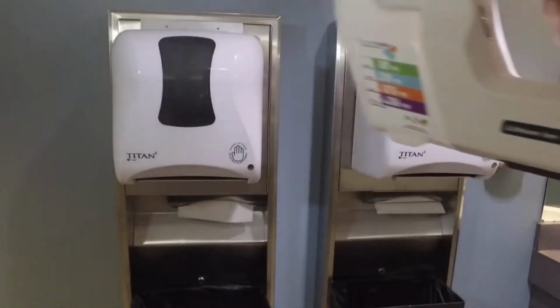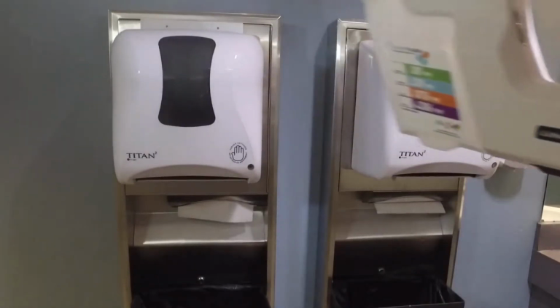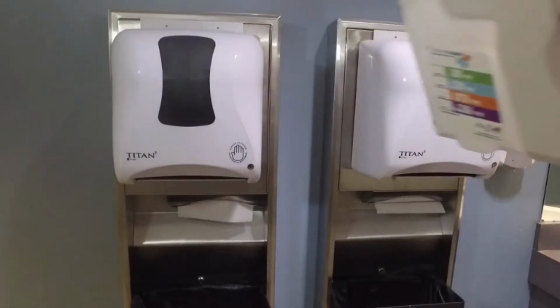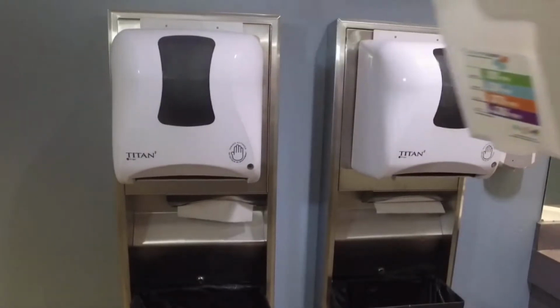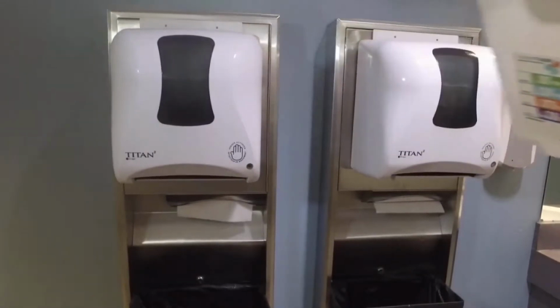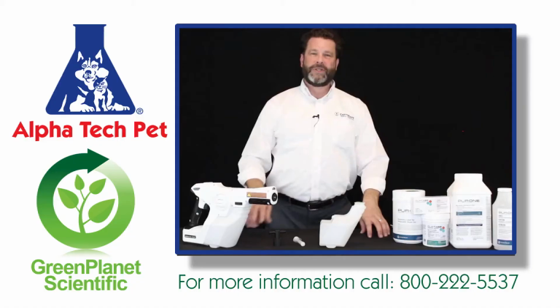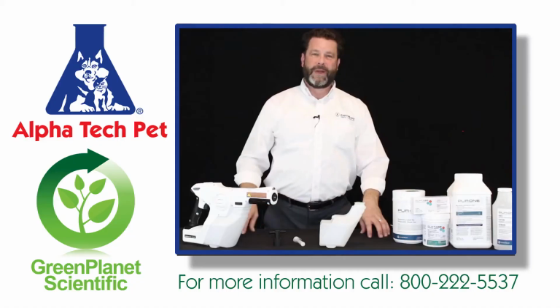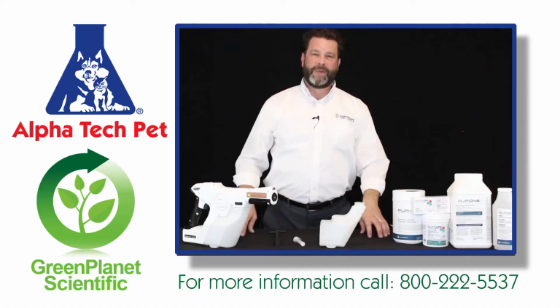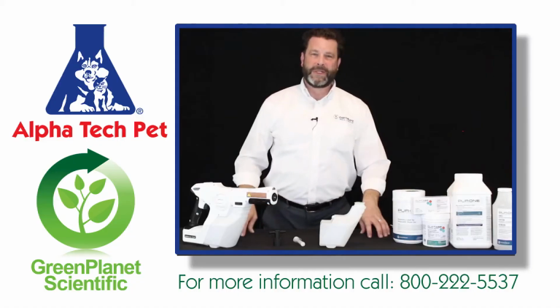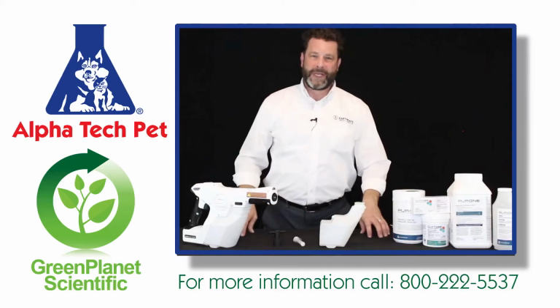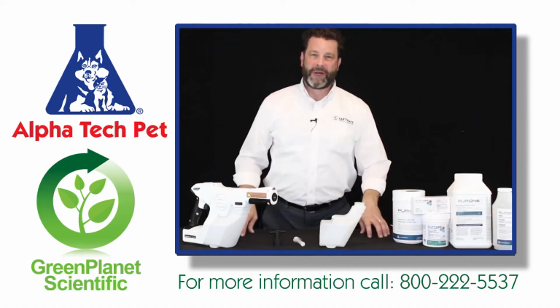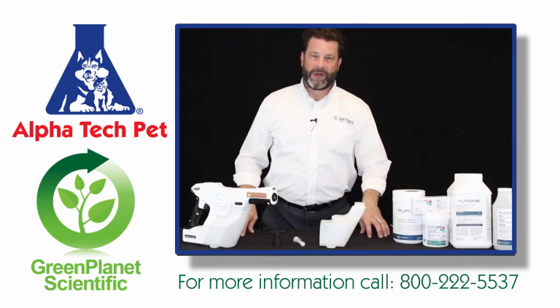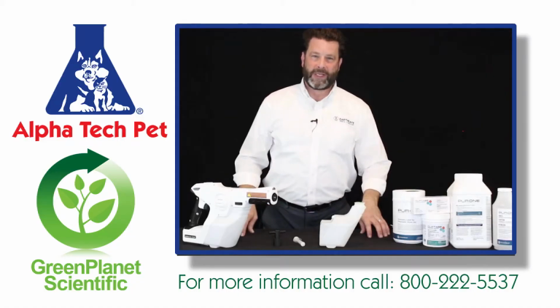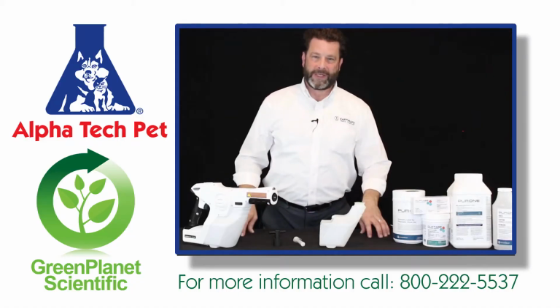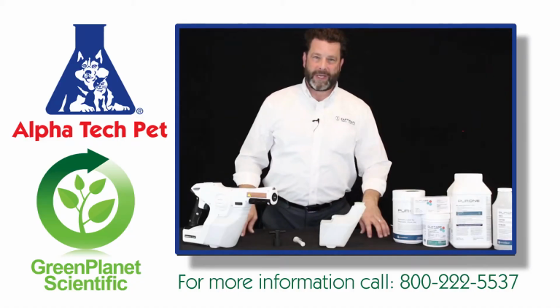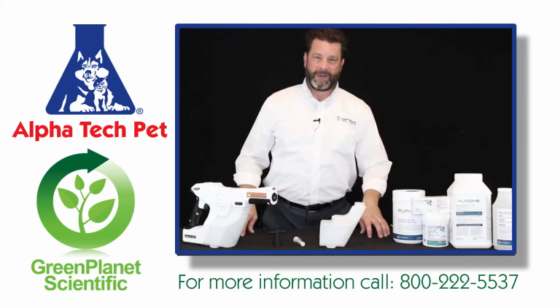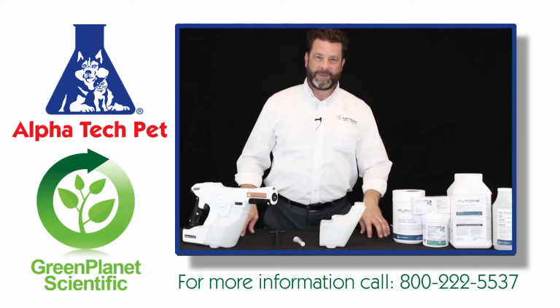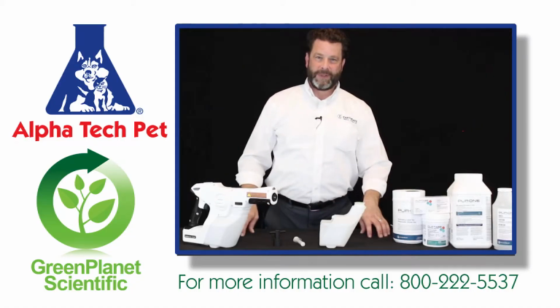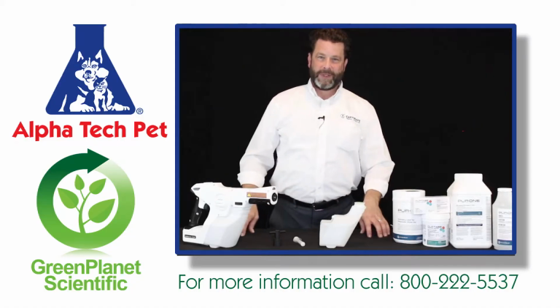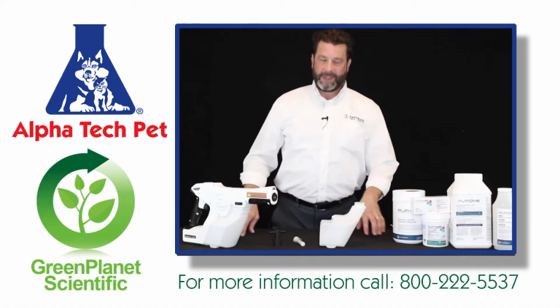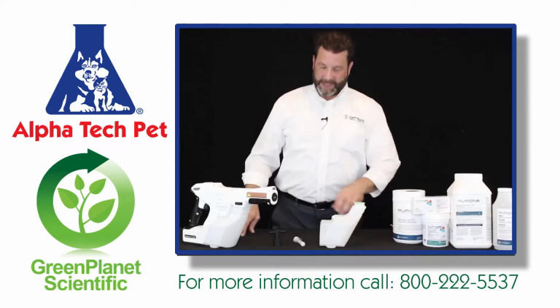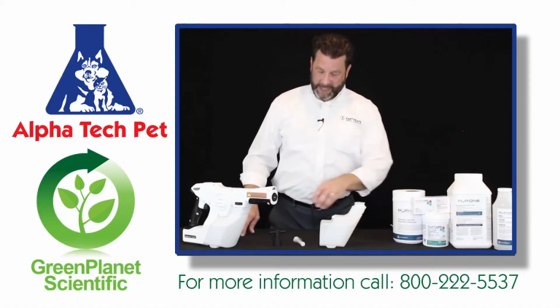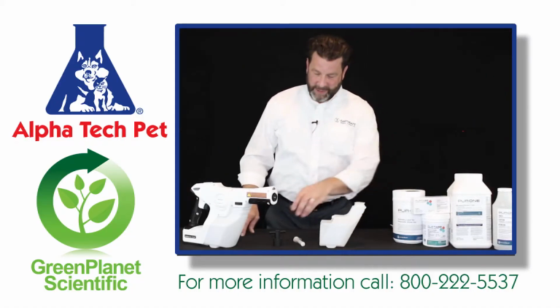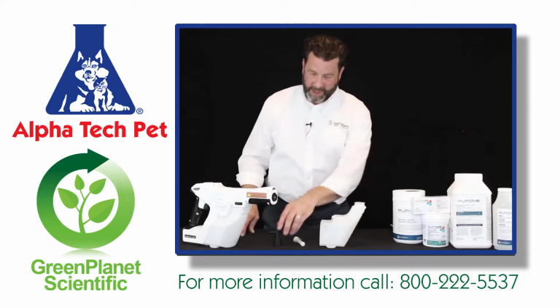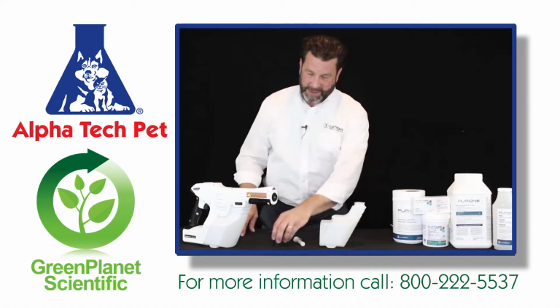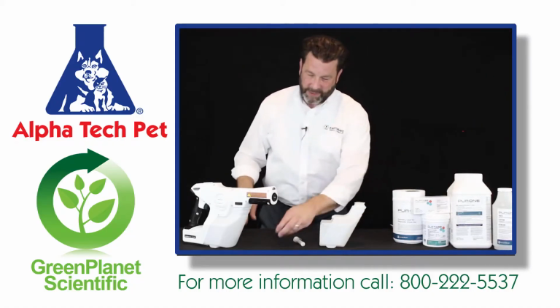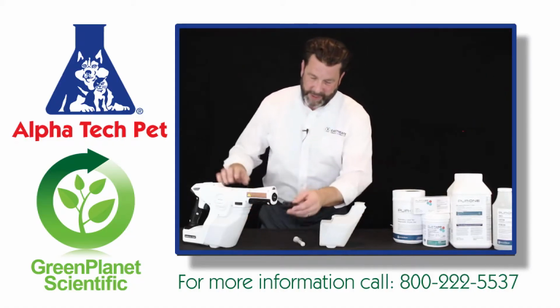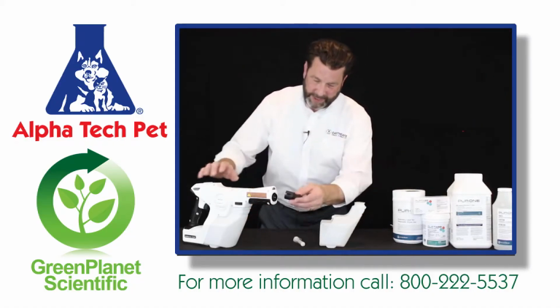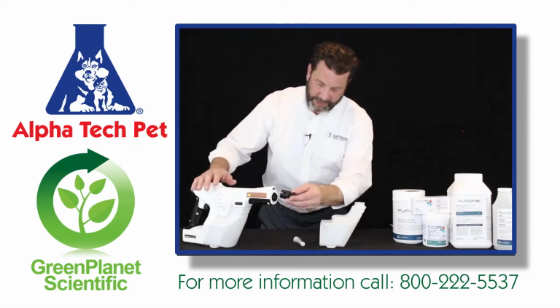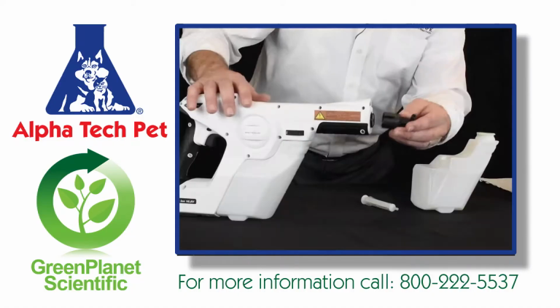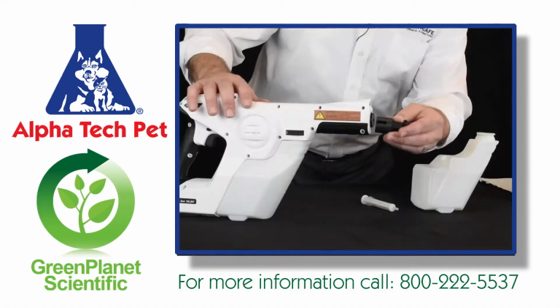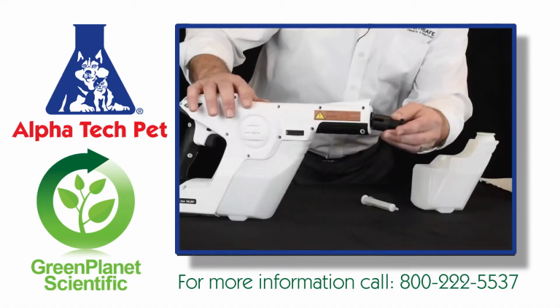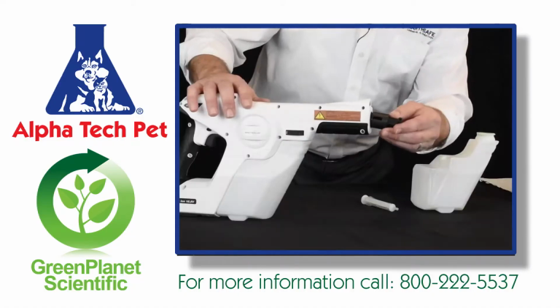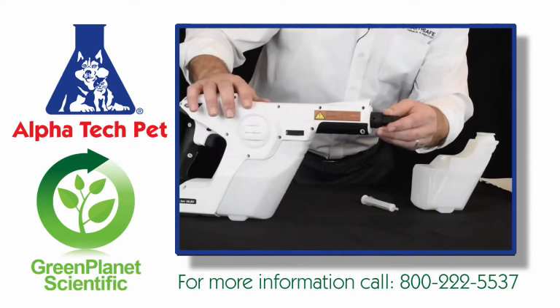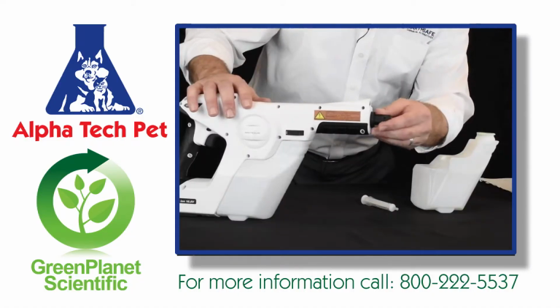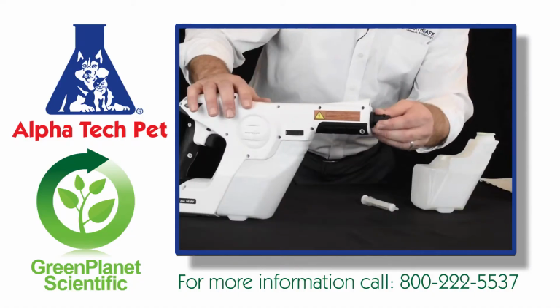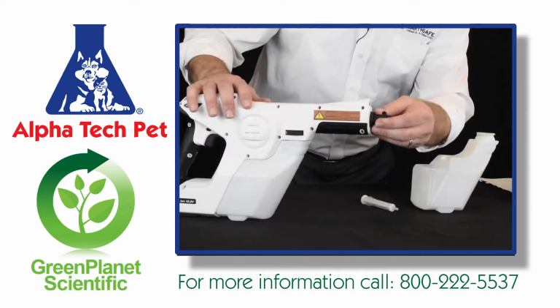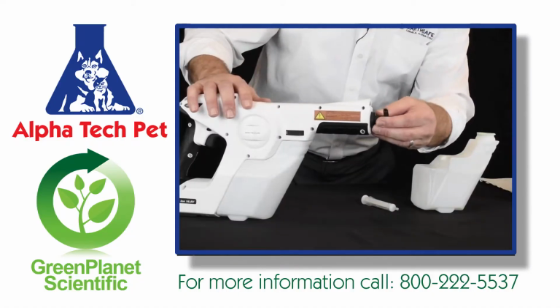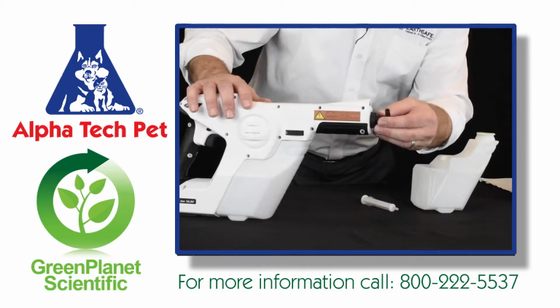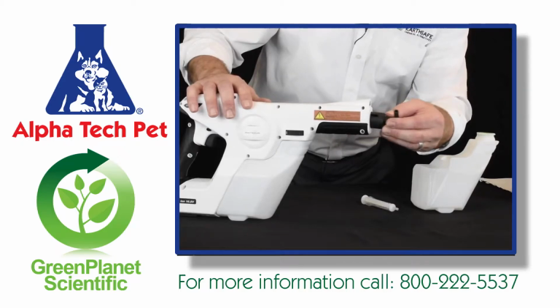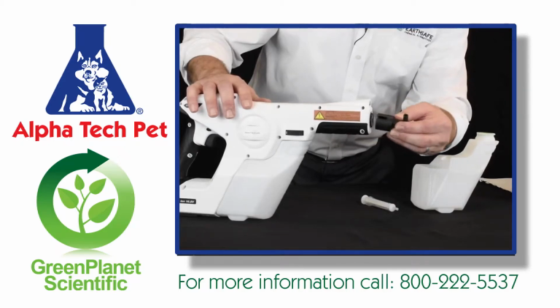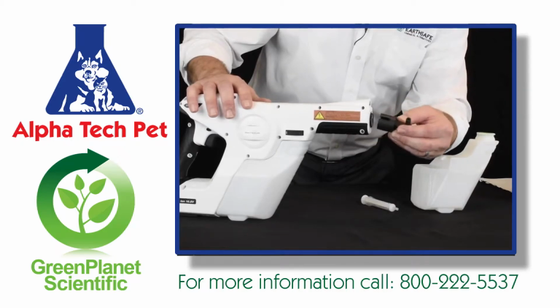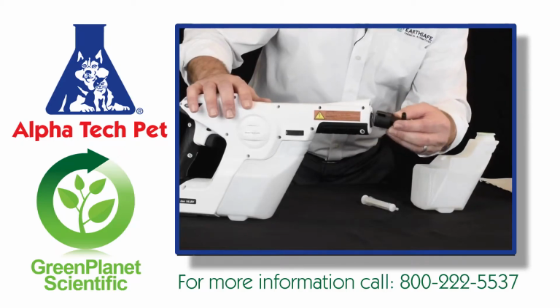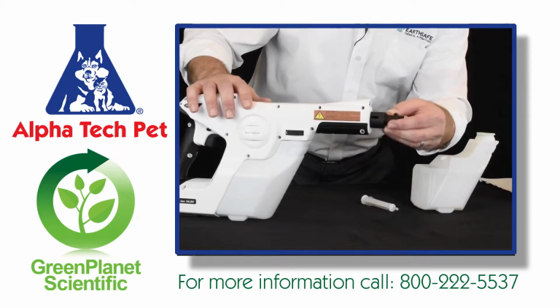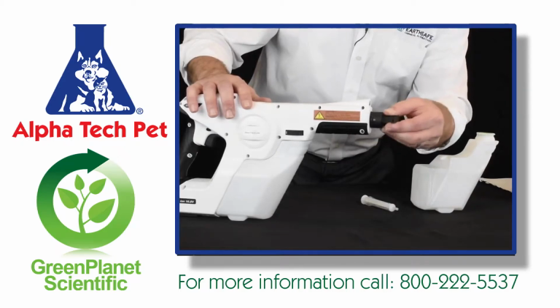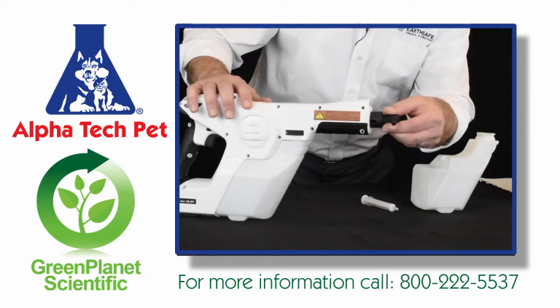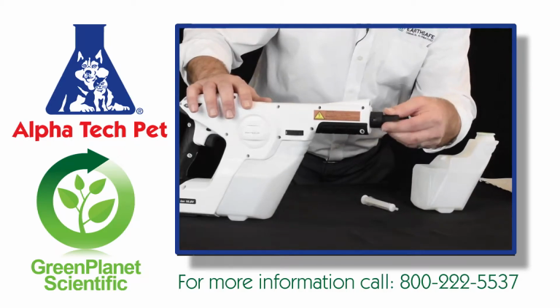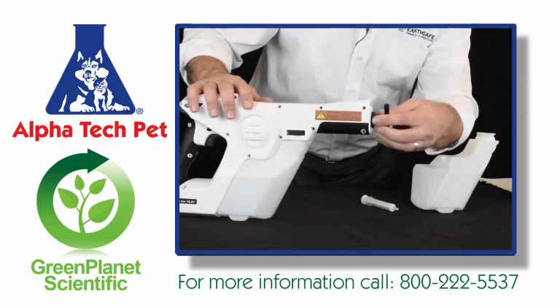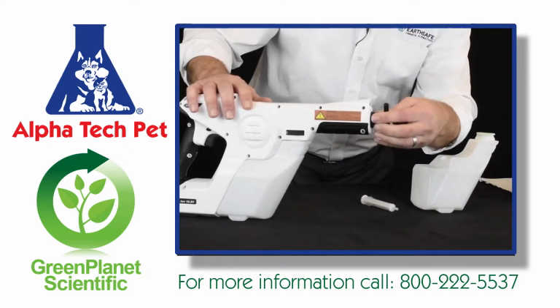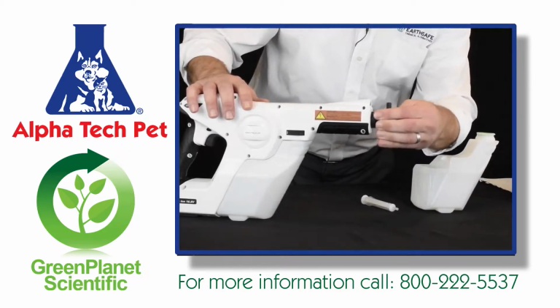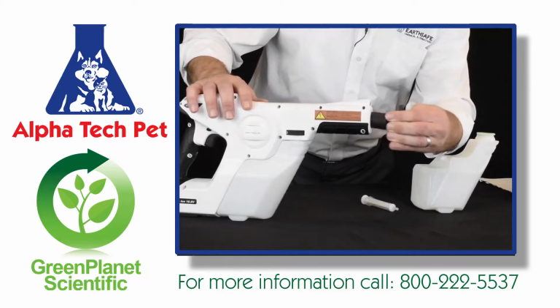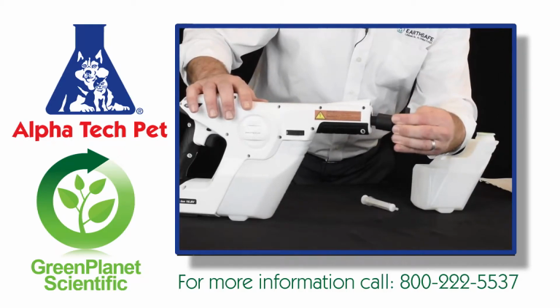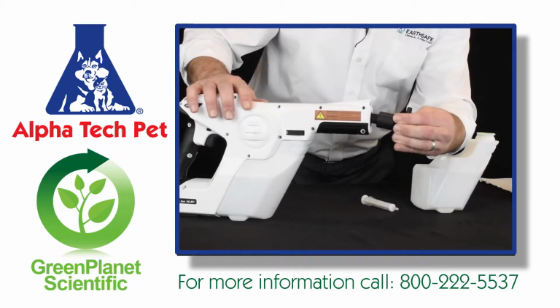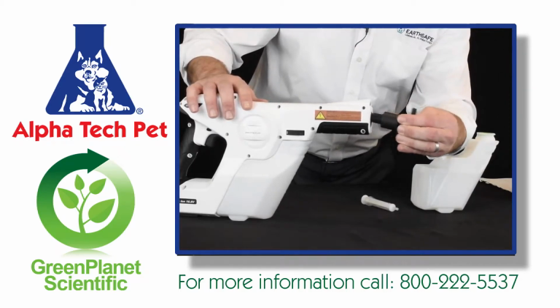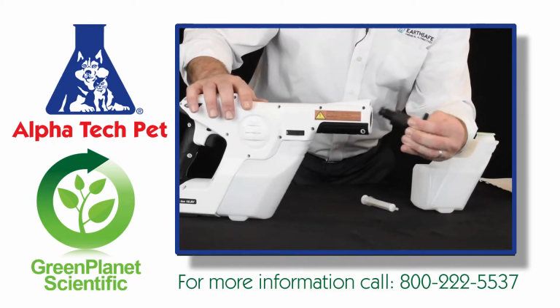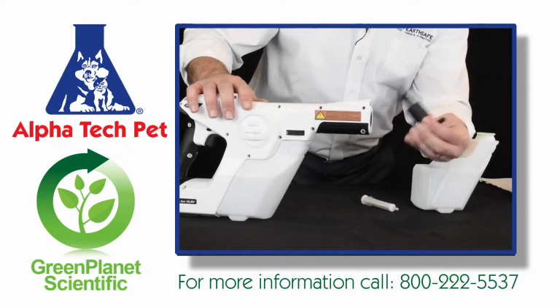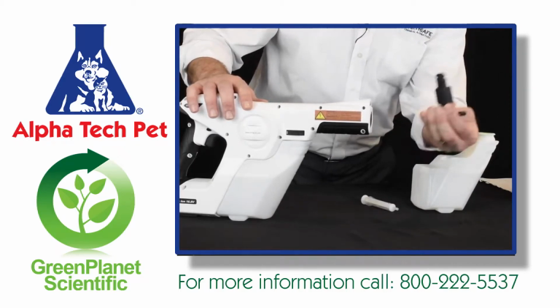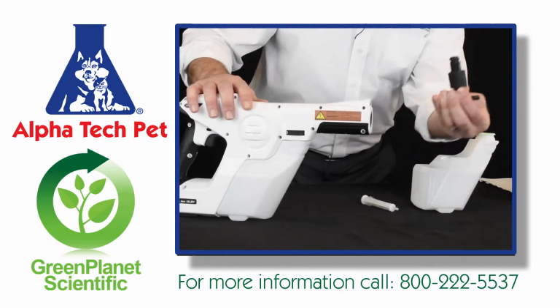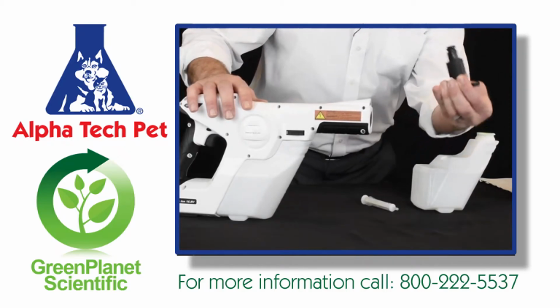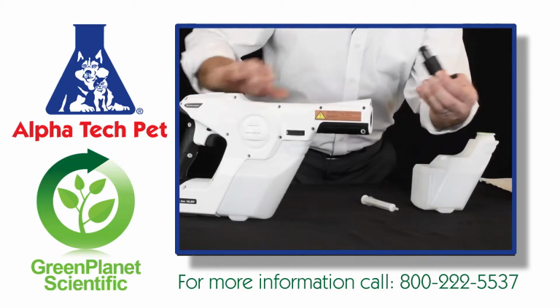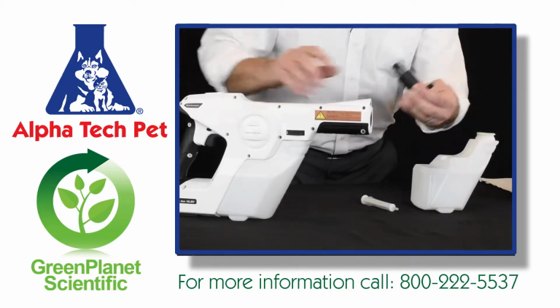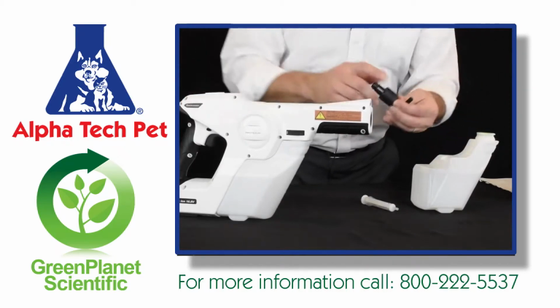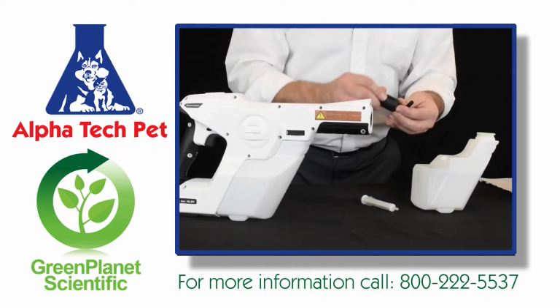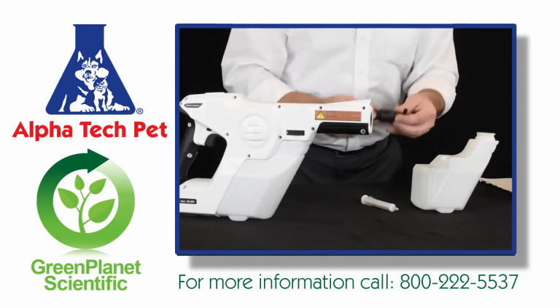The first step is to take your nozzle out. Take your nozzle wrench, insert it, and pull the nozzle right out. It comes right out.